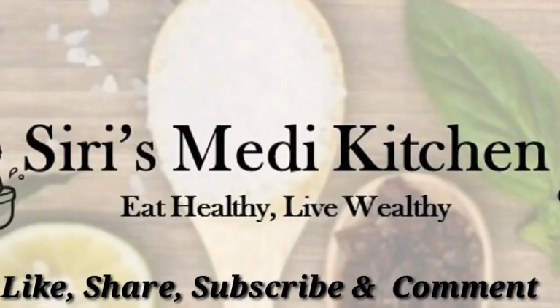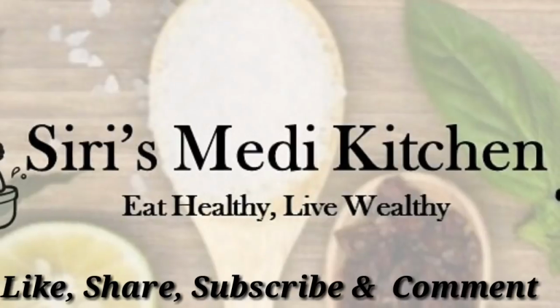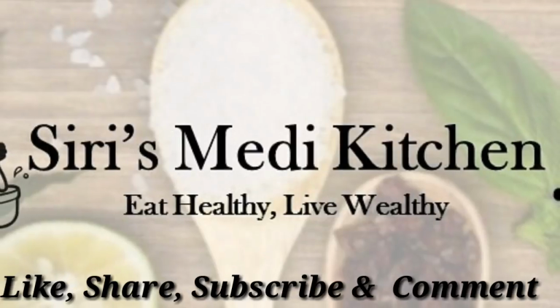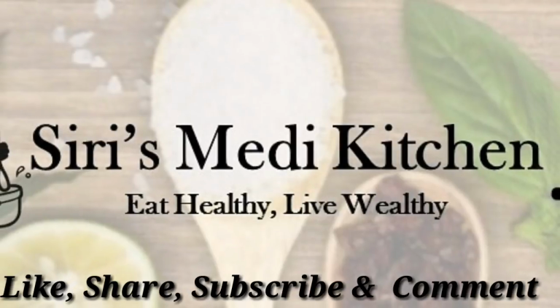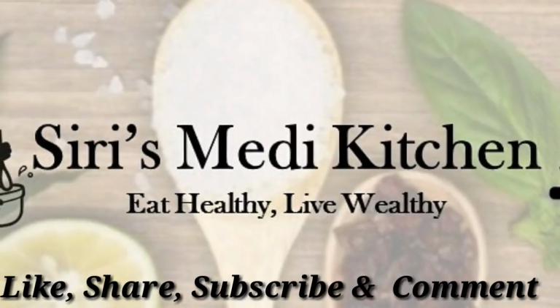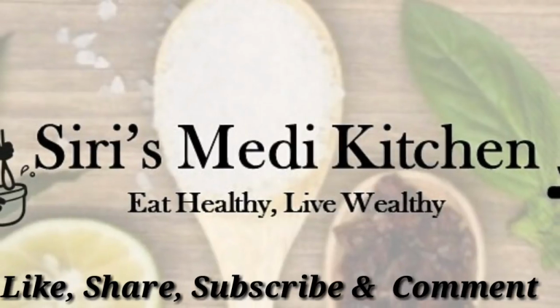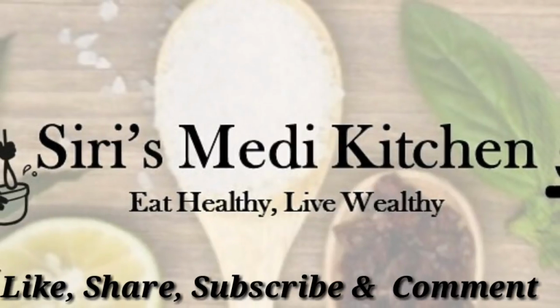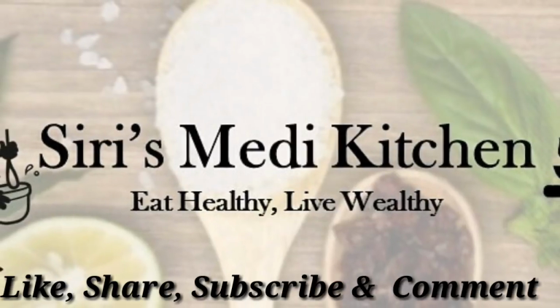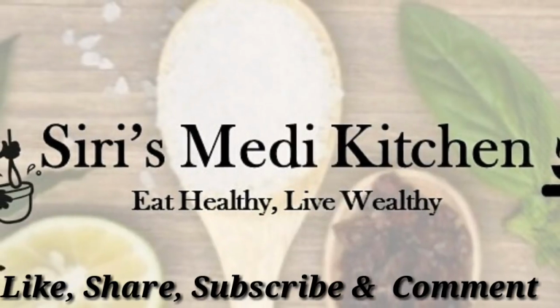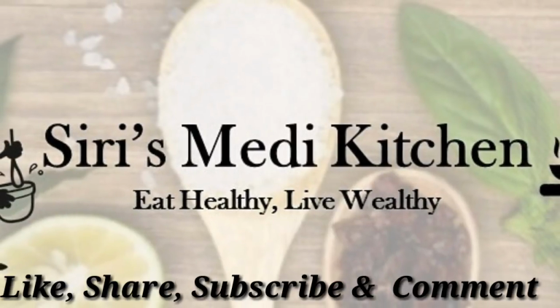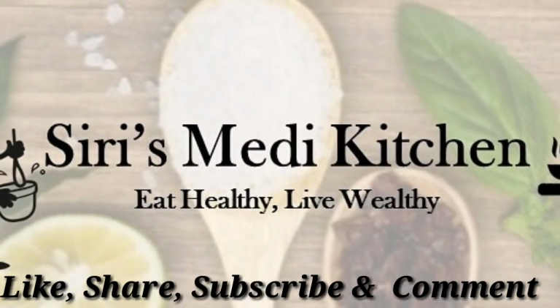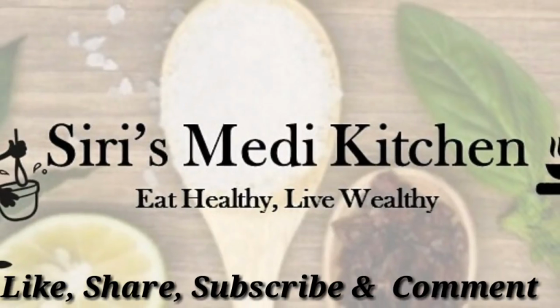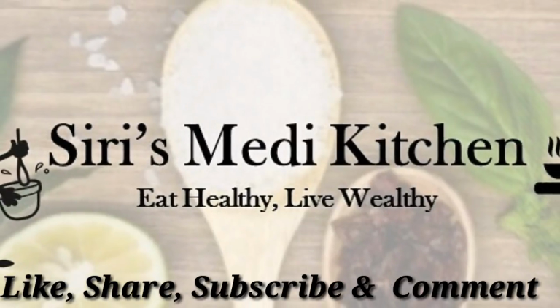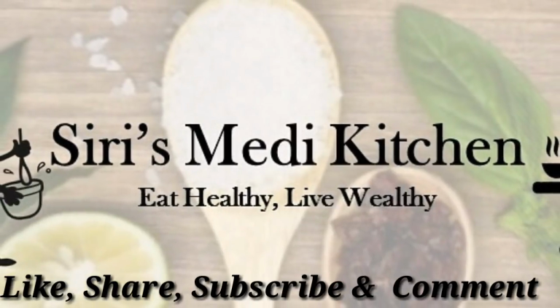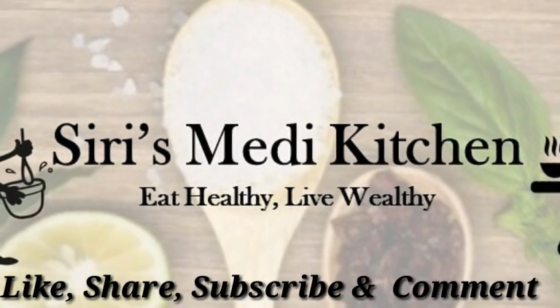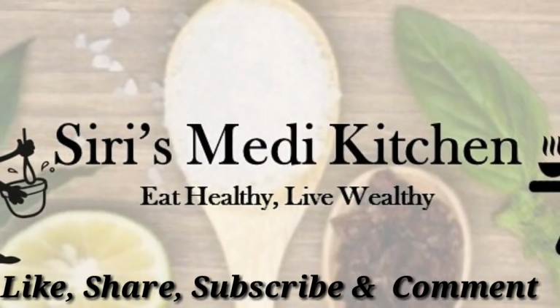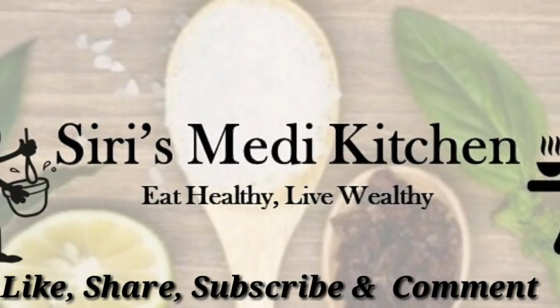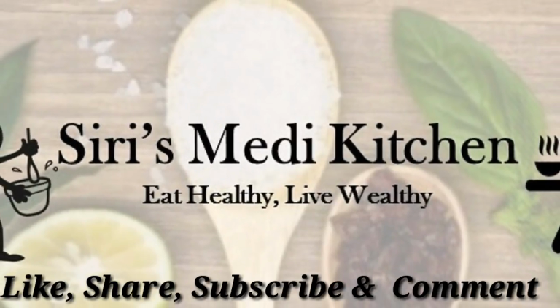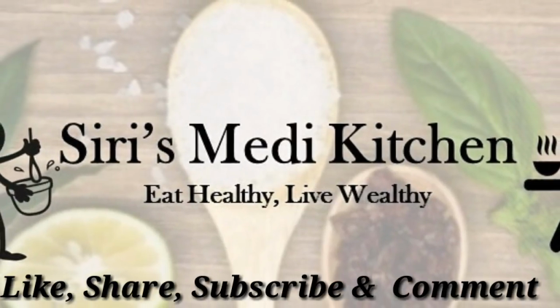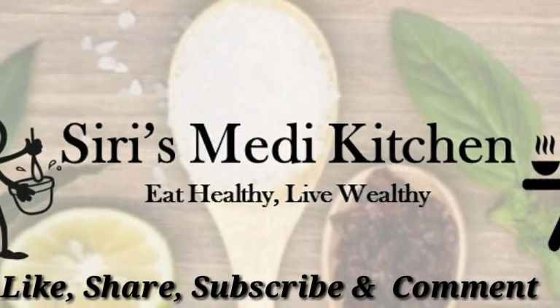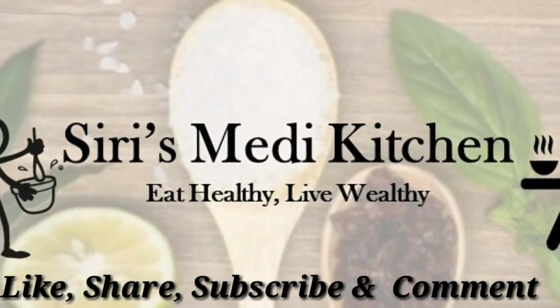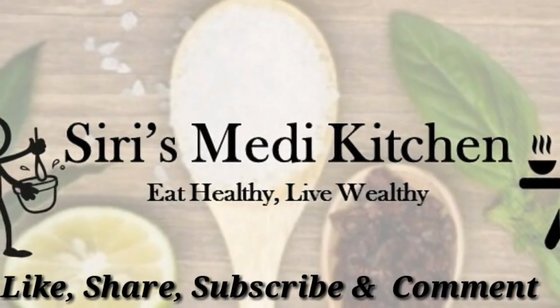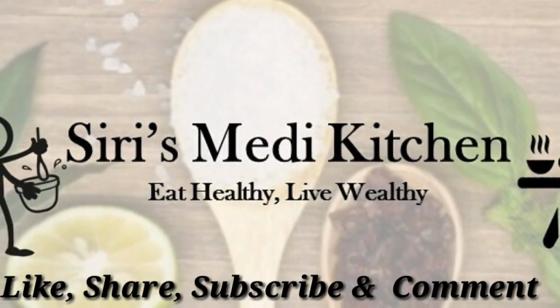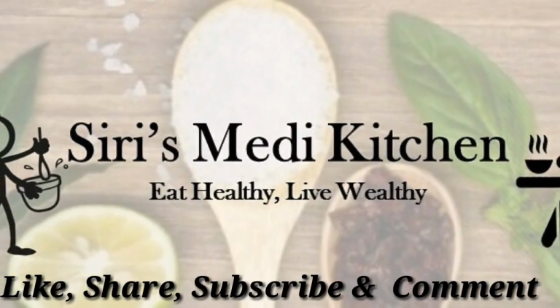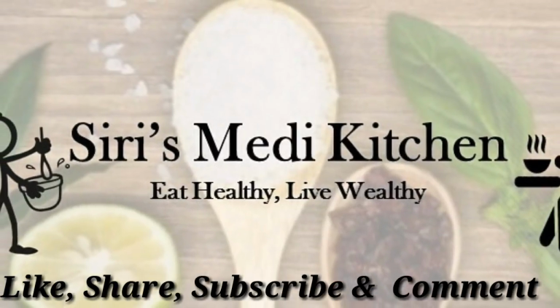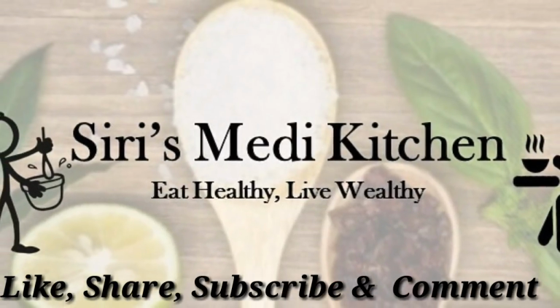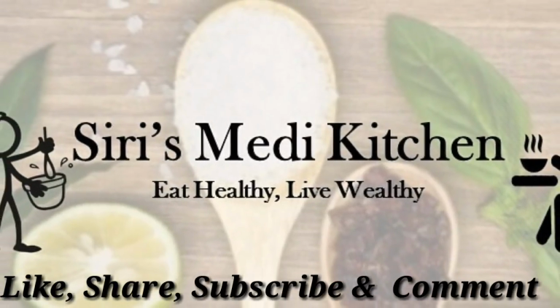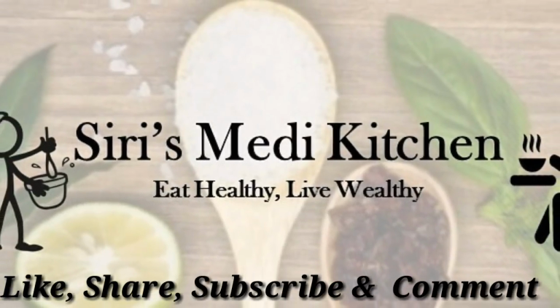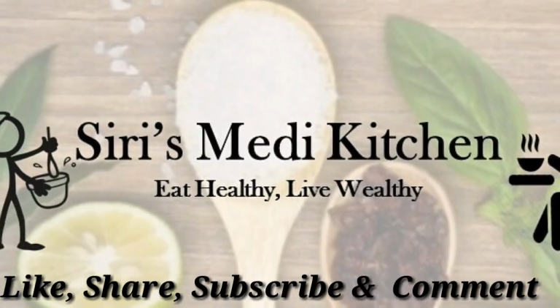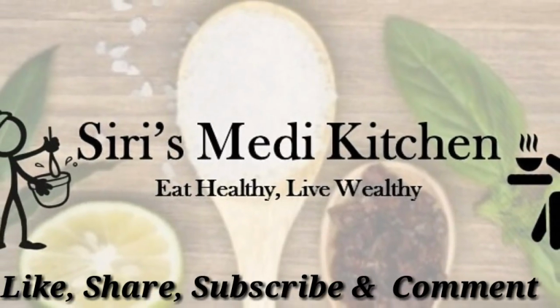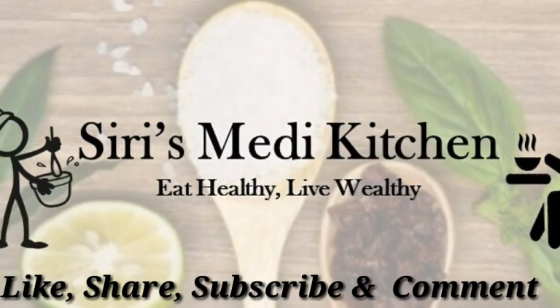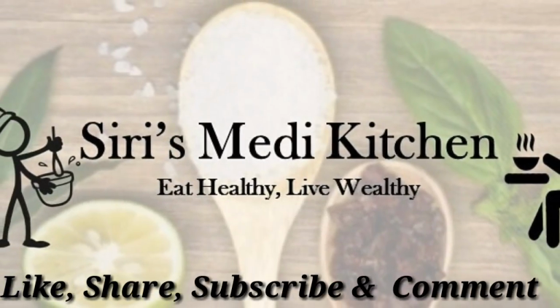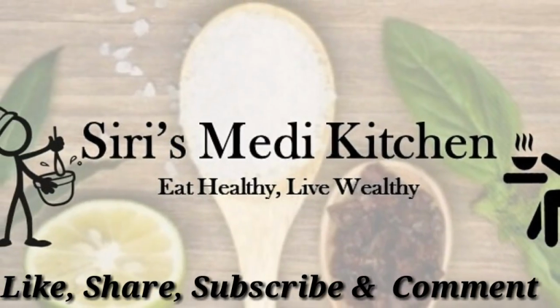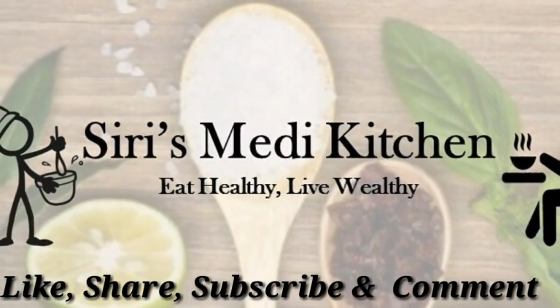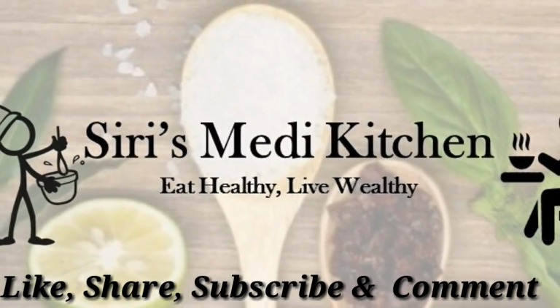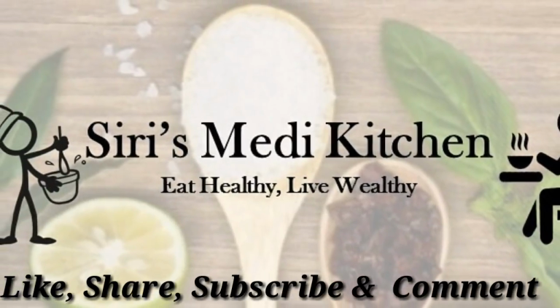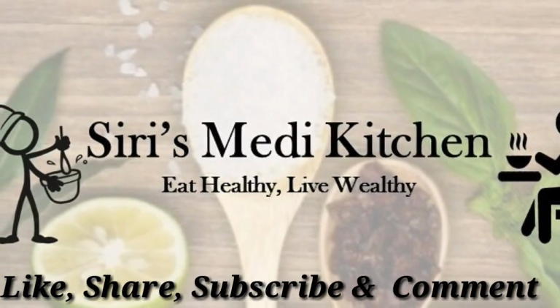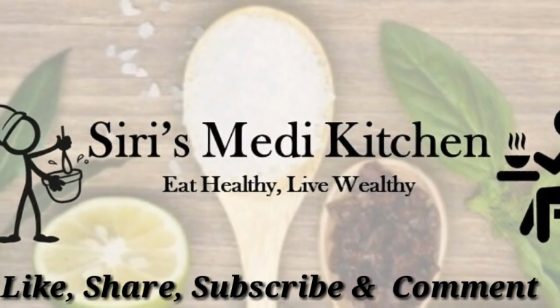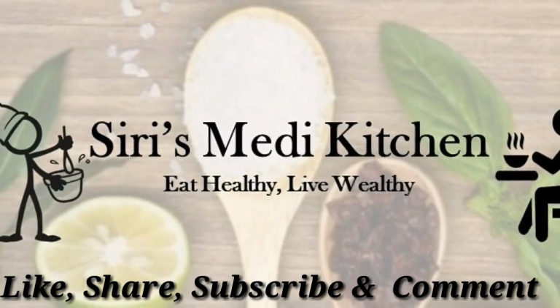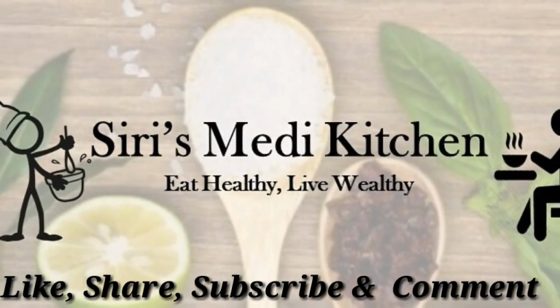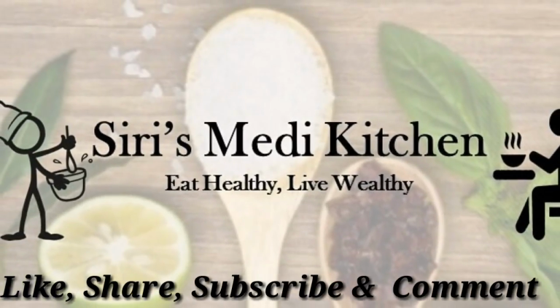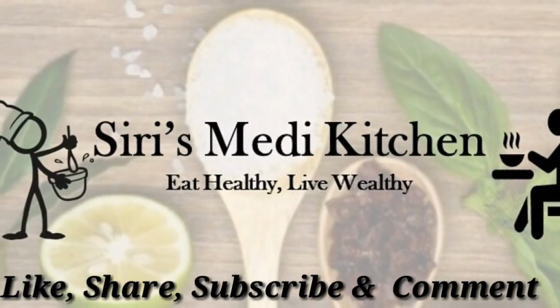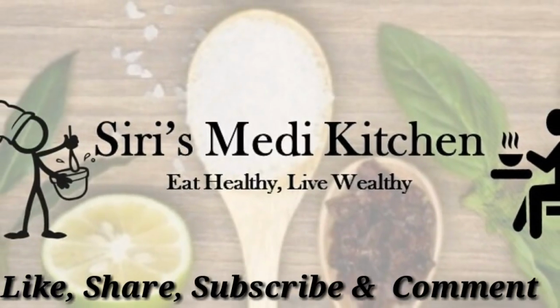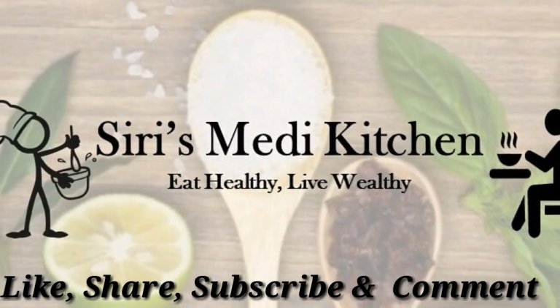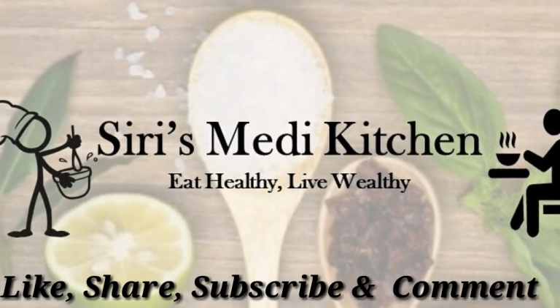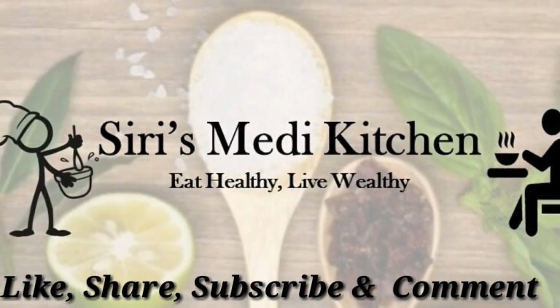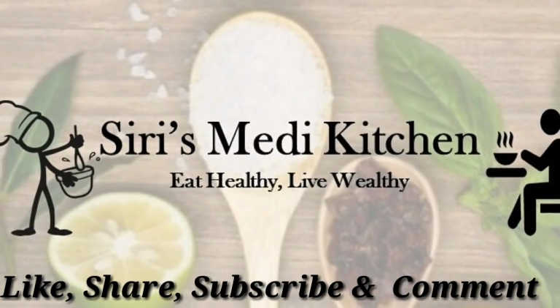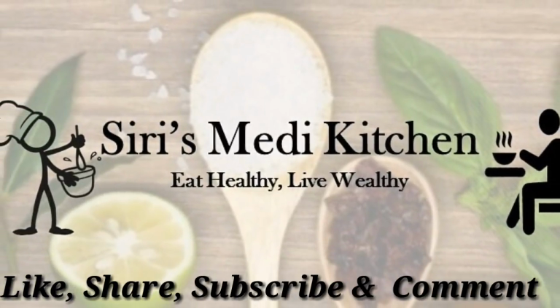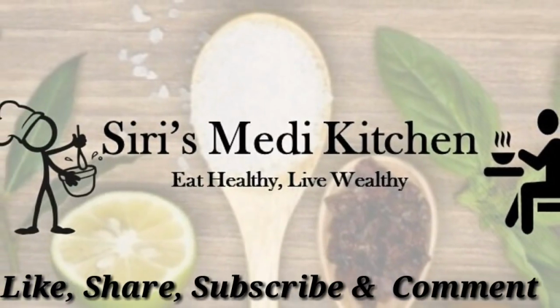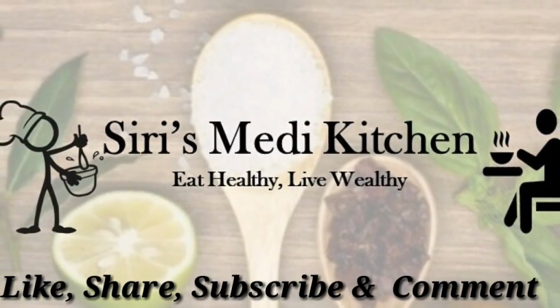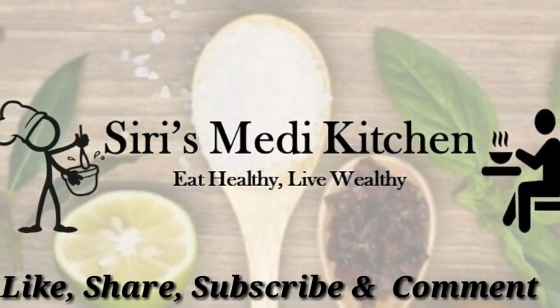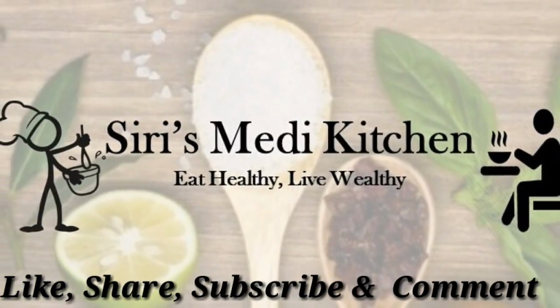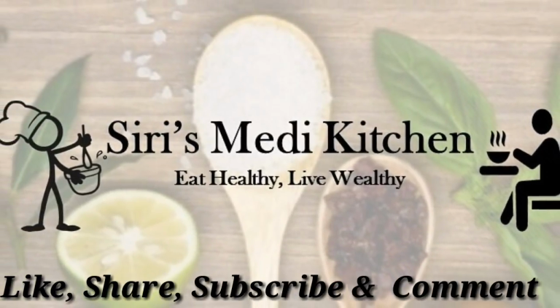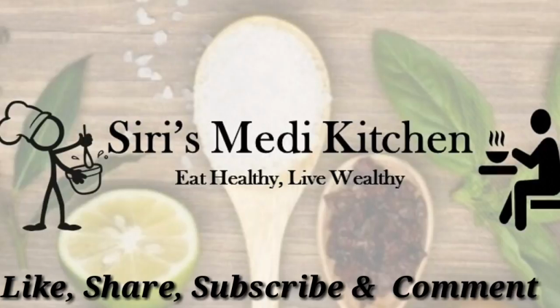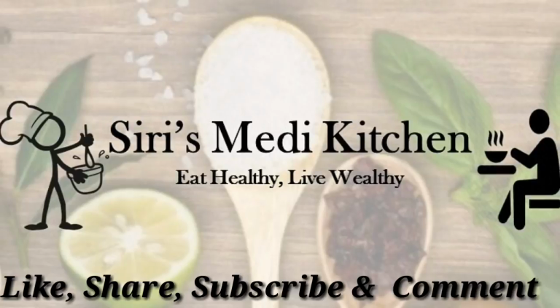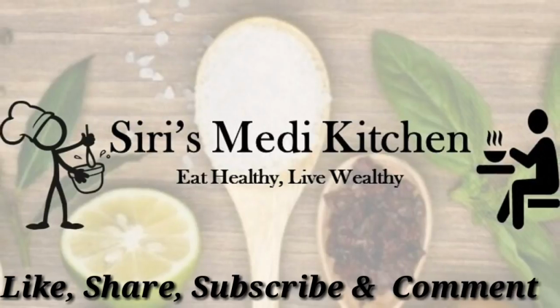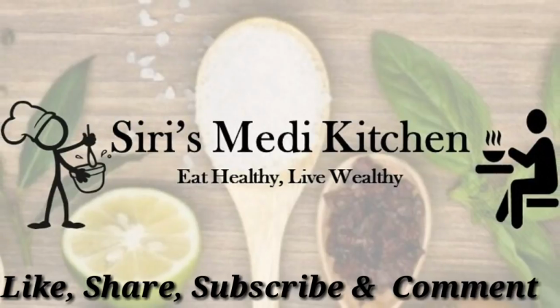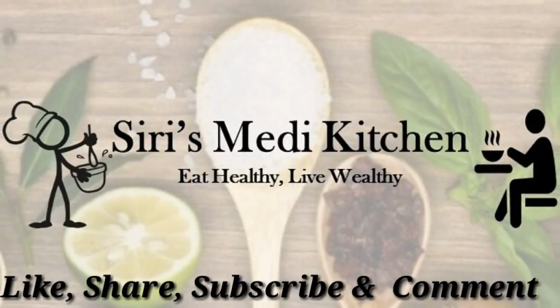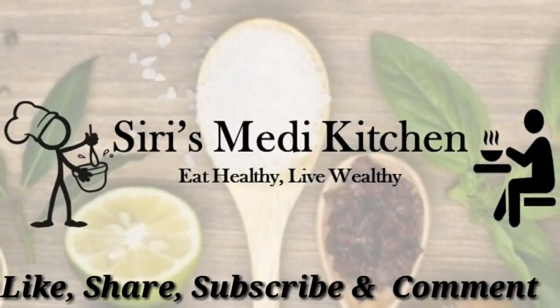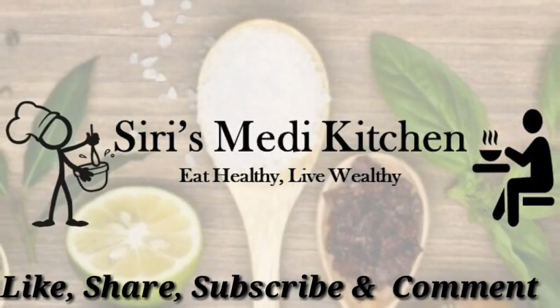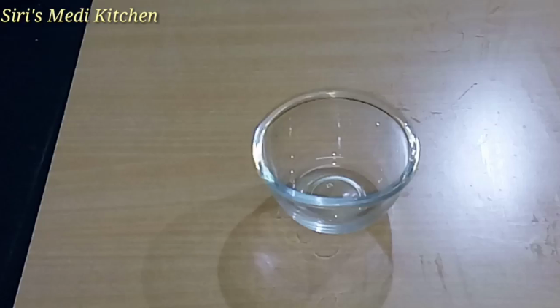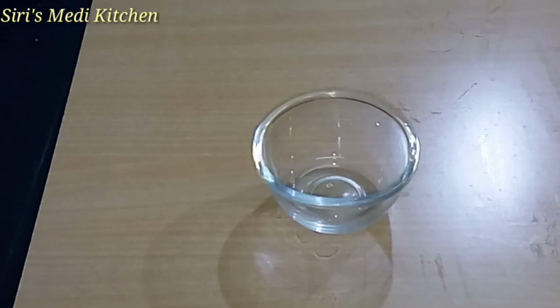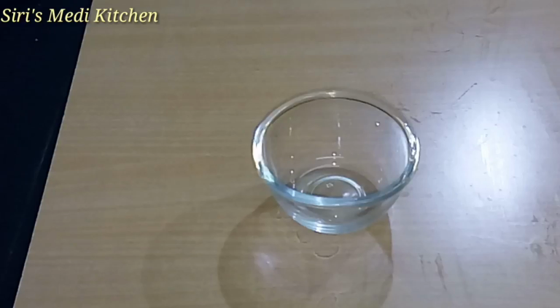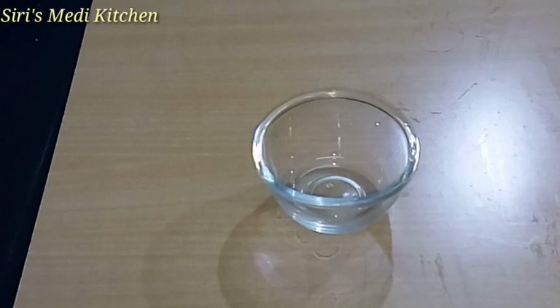Hello friends, I am Sirishani. Welcome back to my channel. Today I am going to make a gel extract.